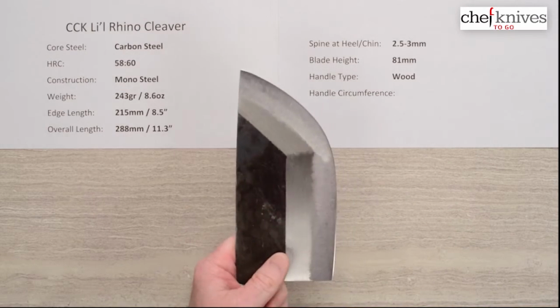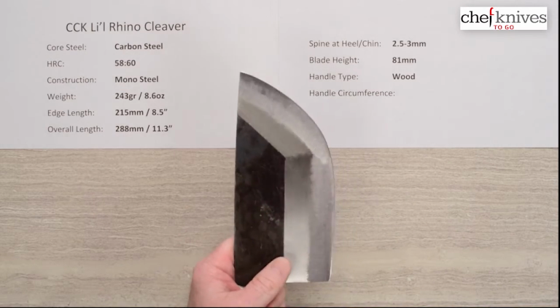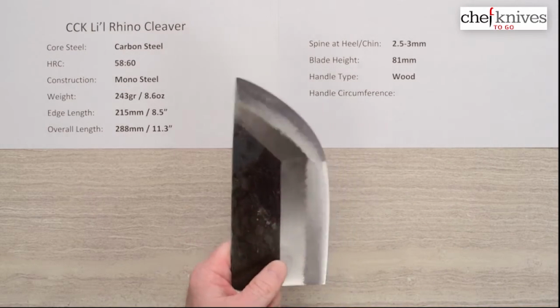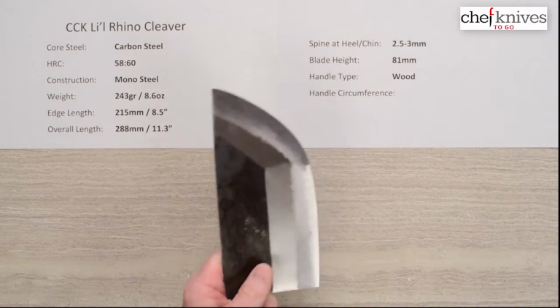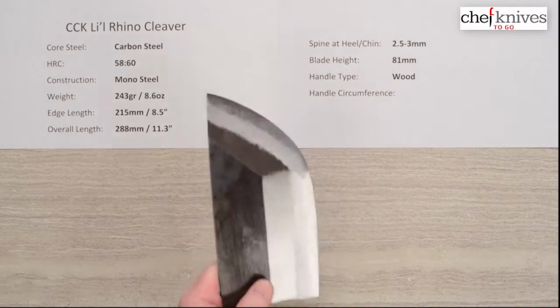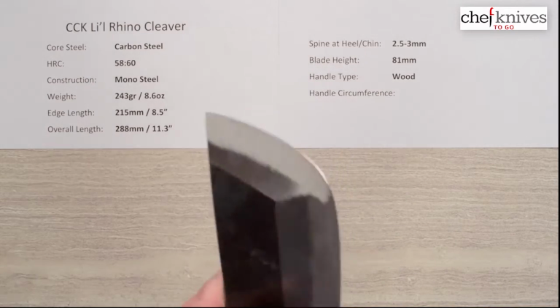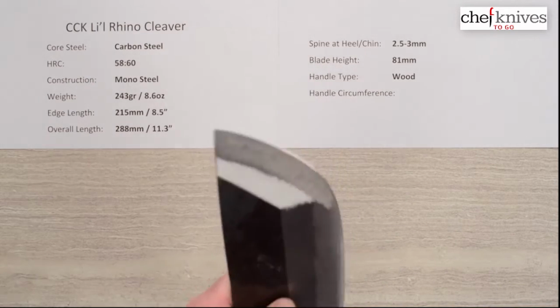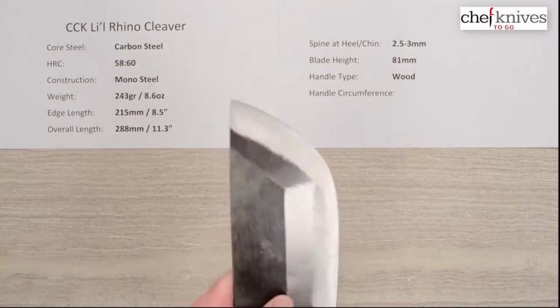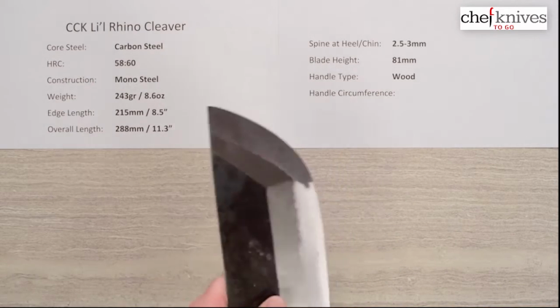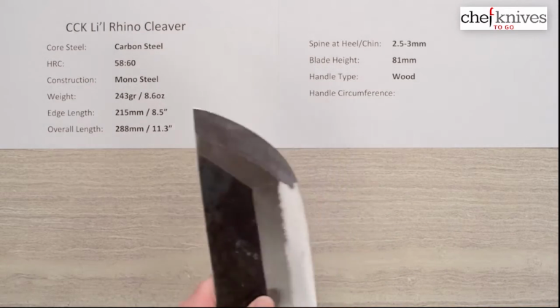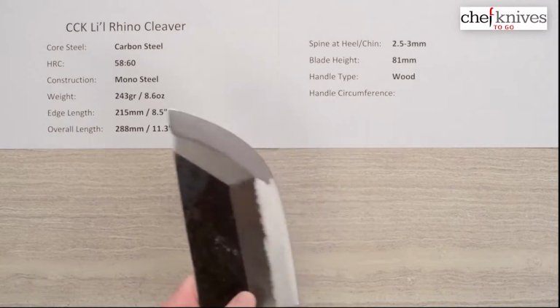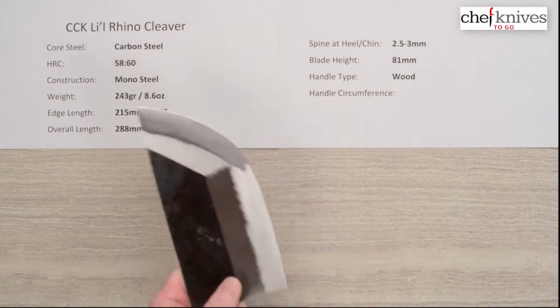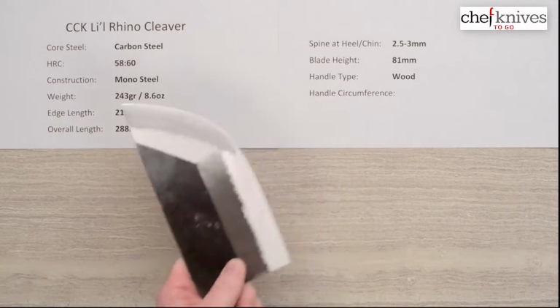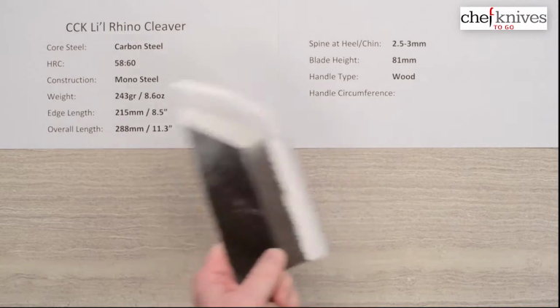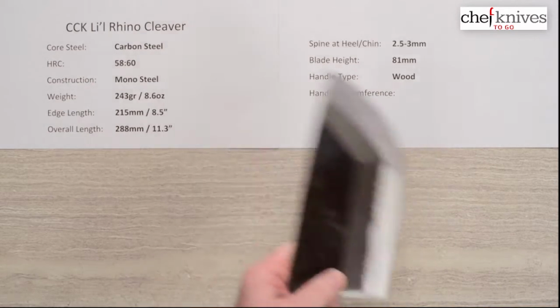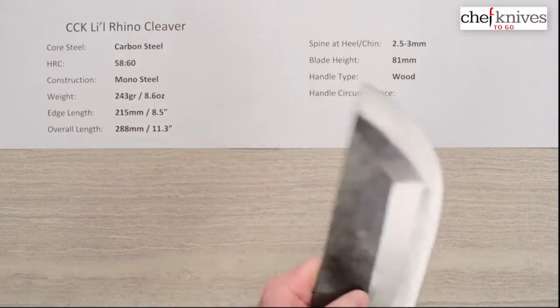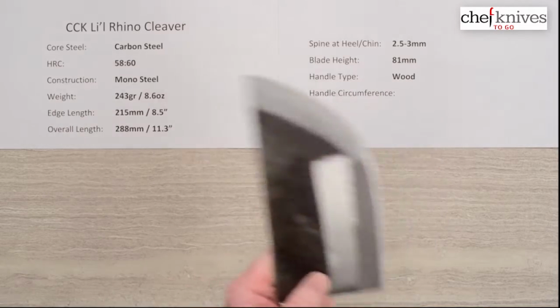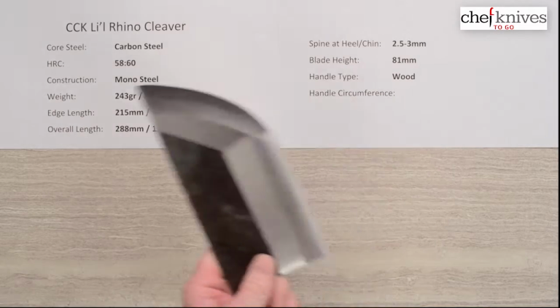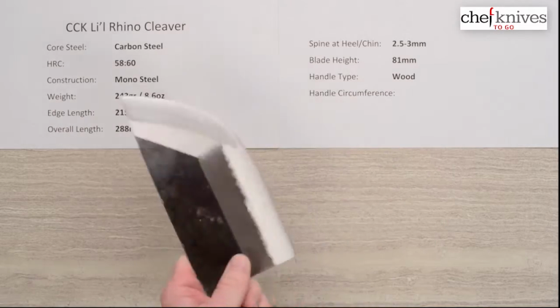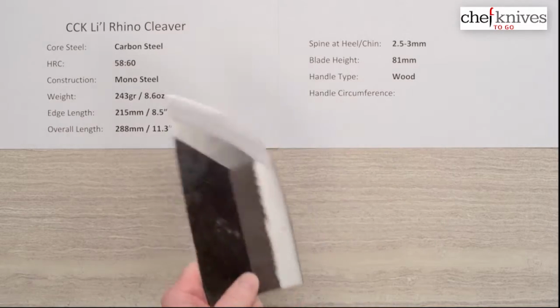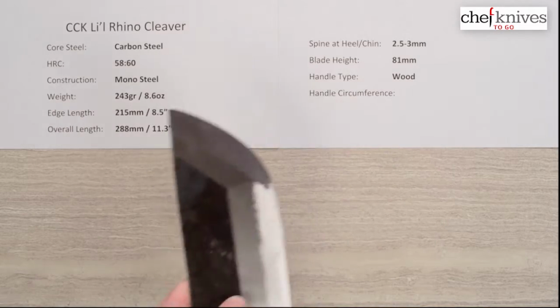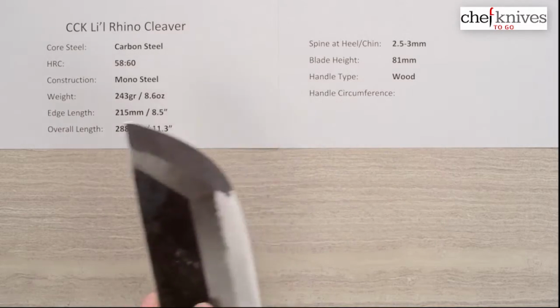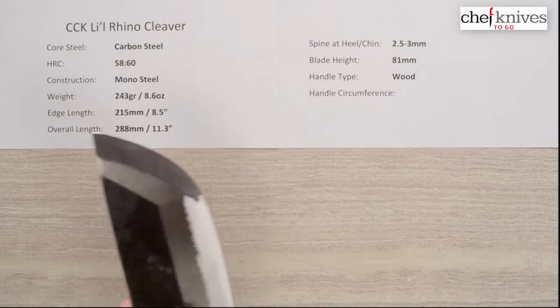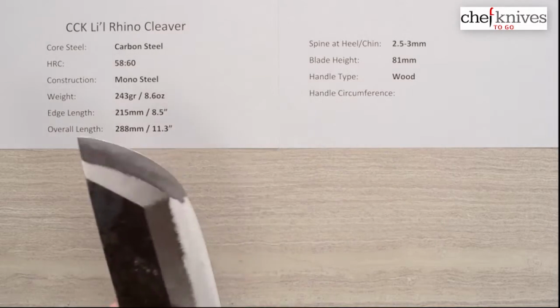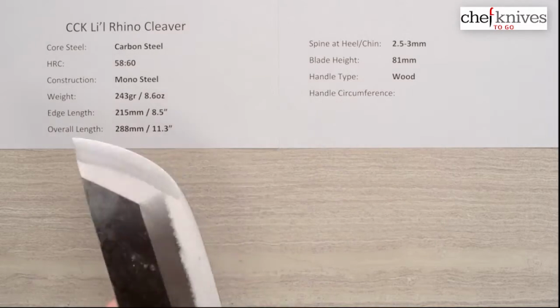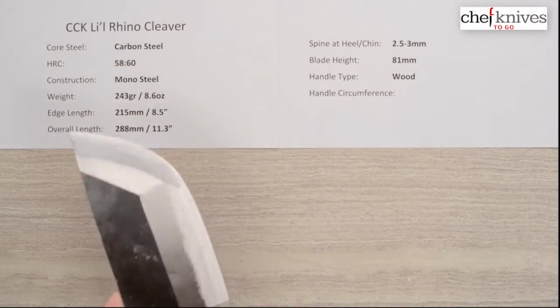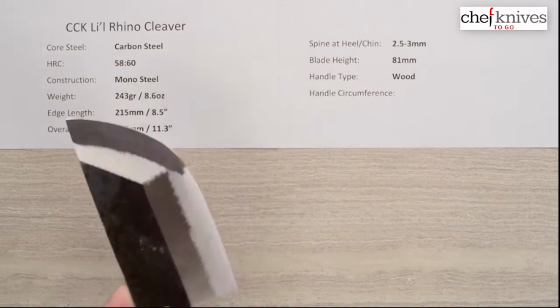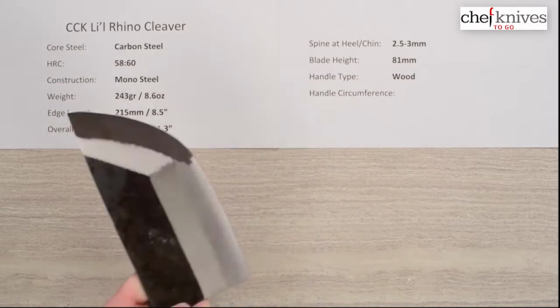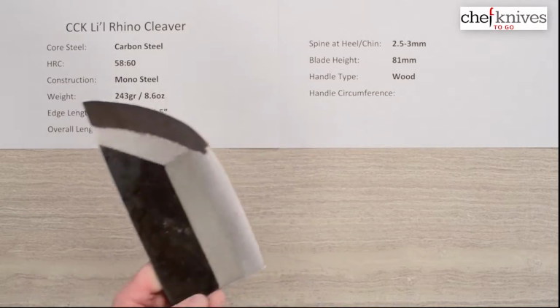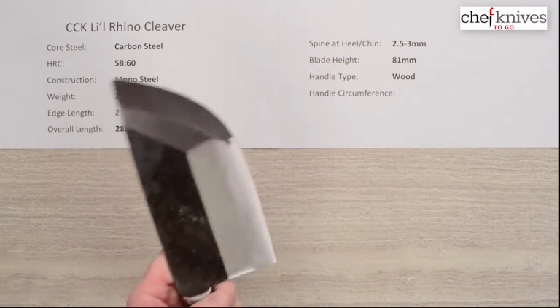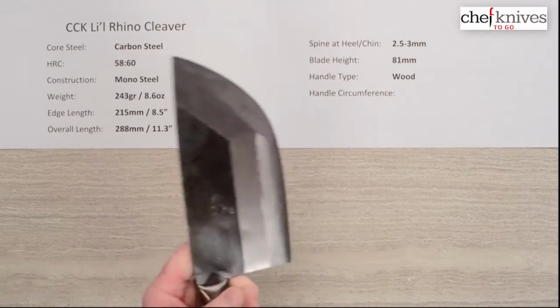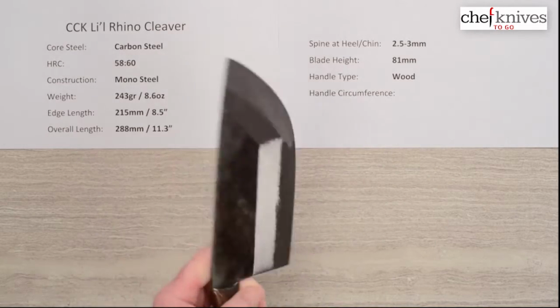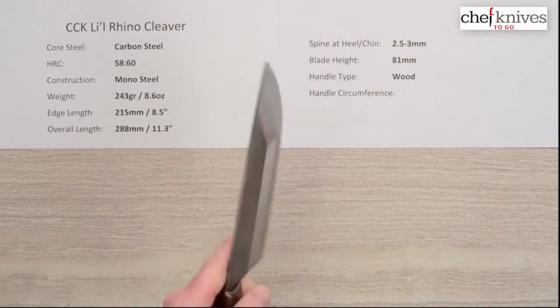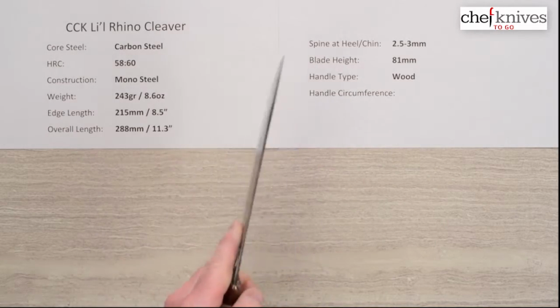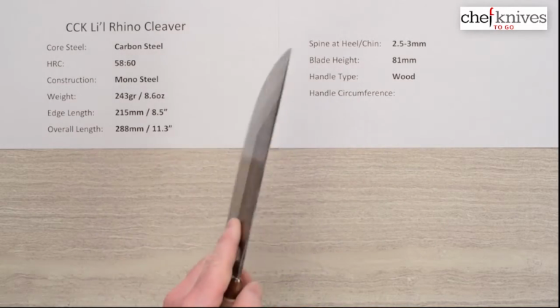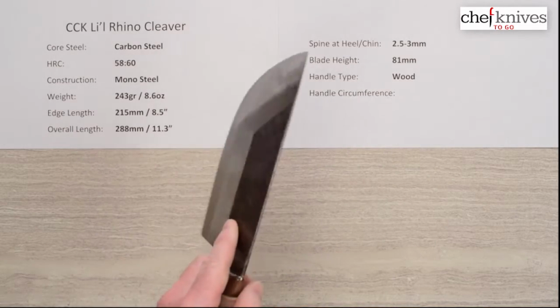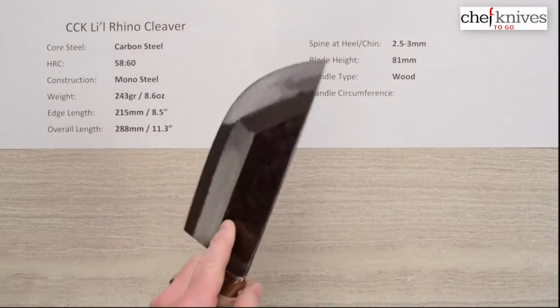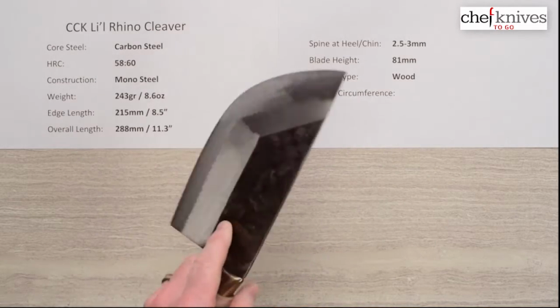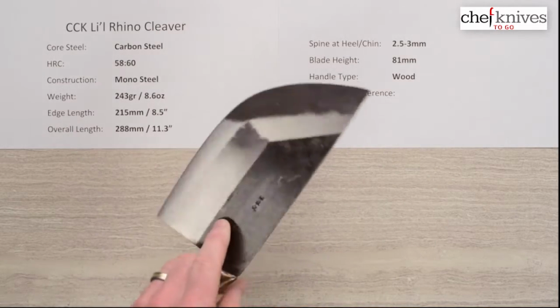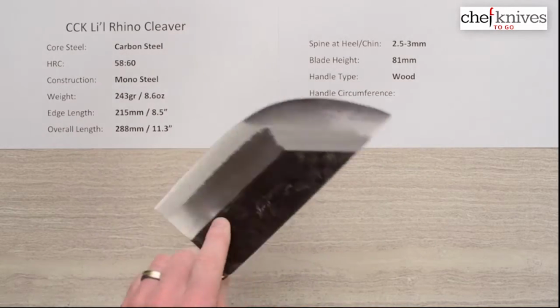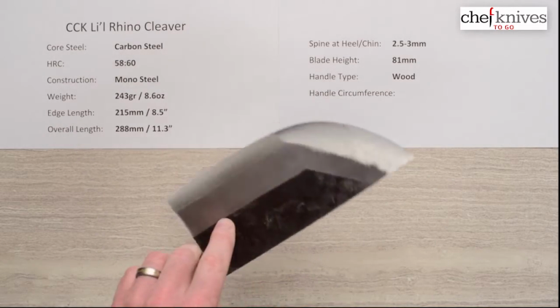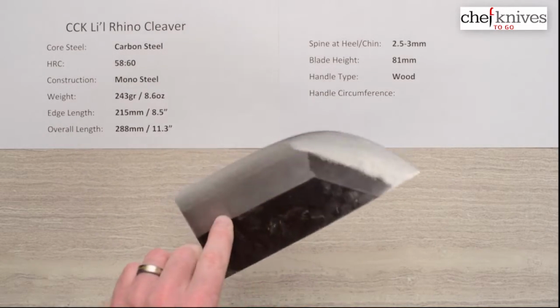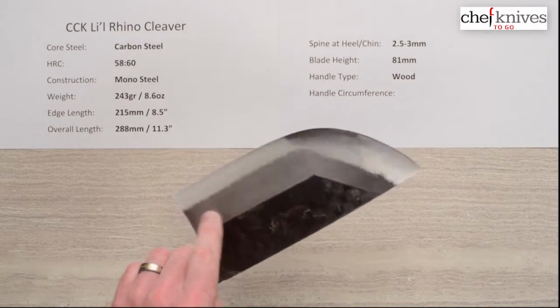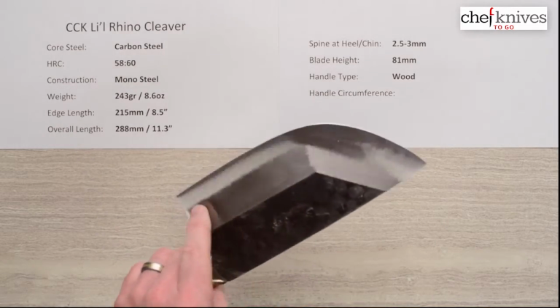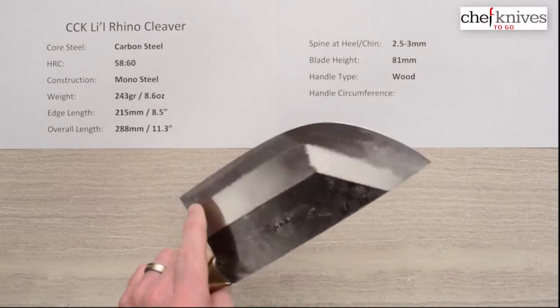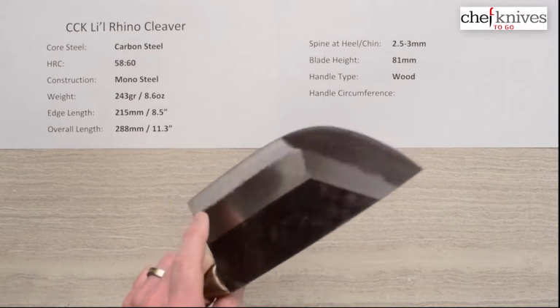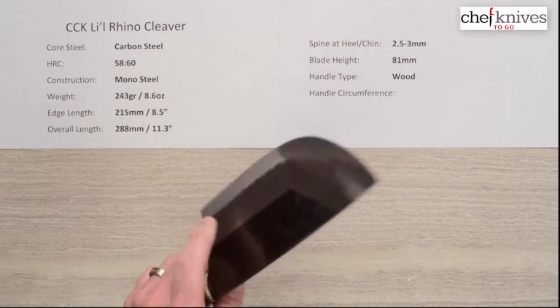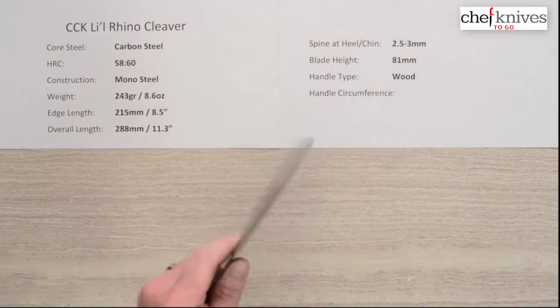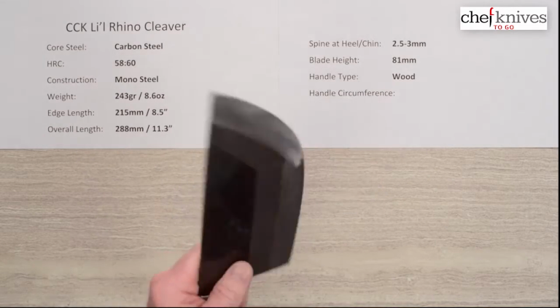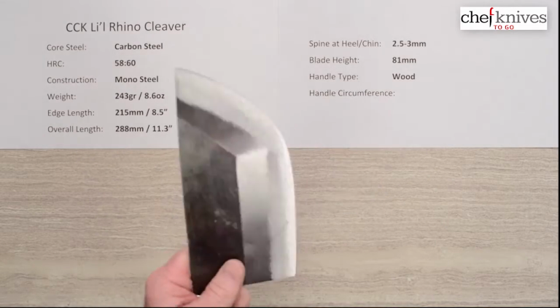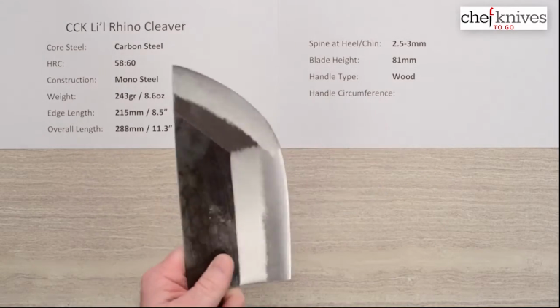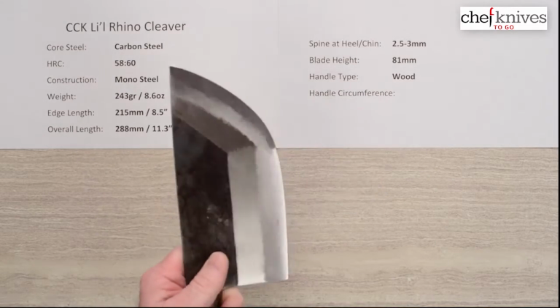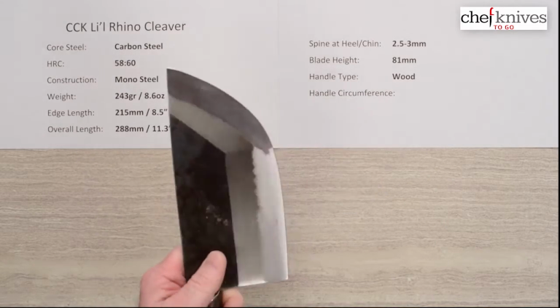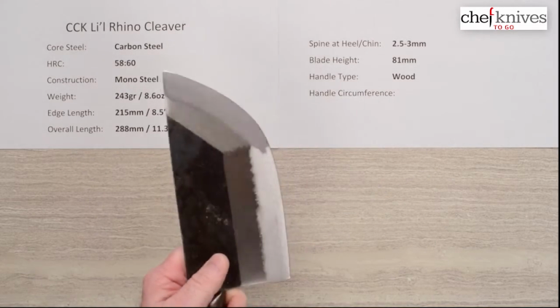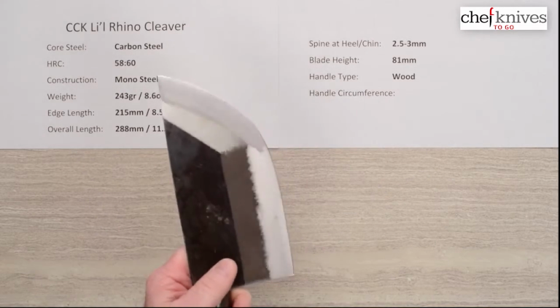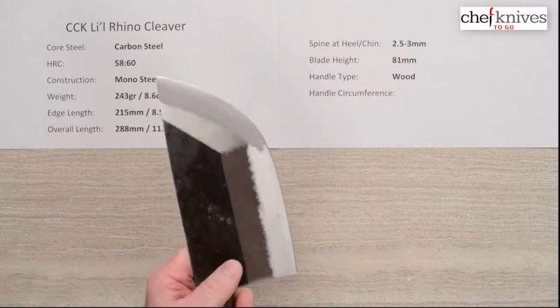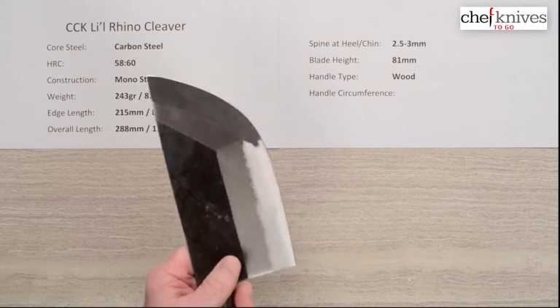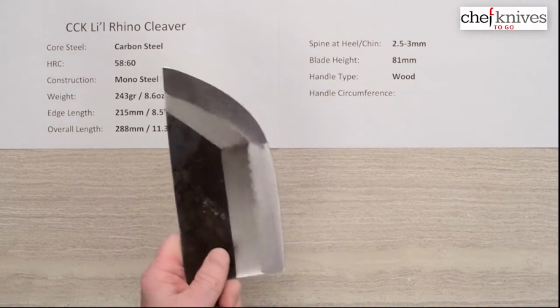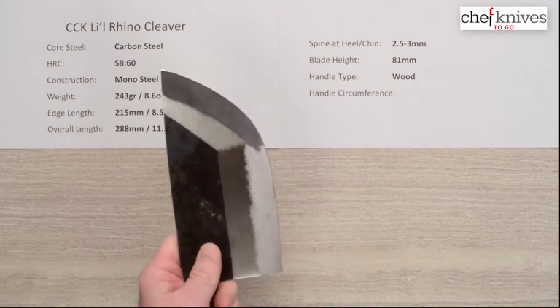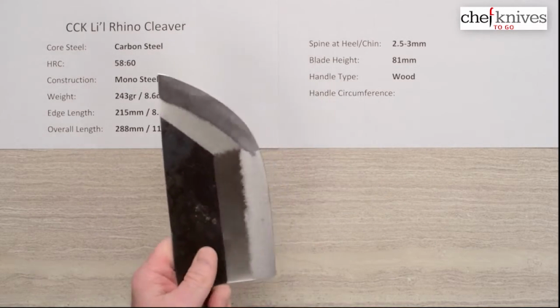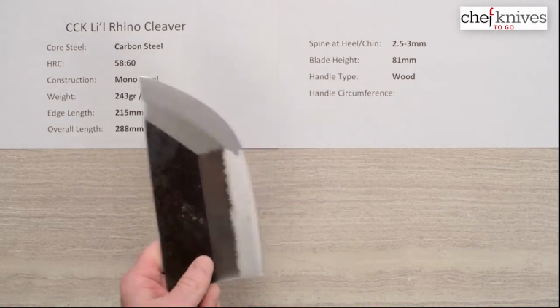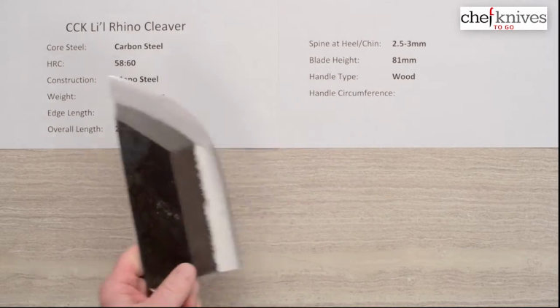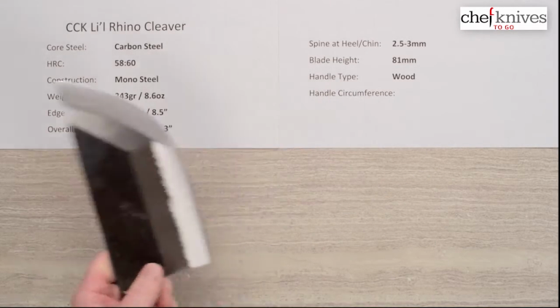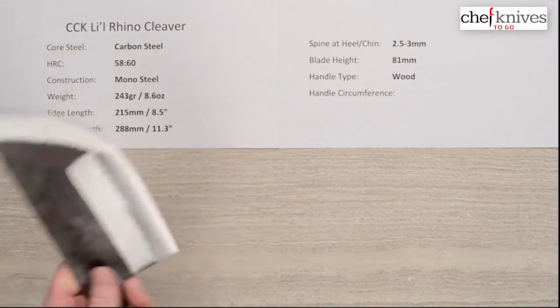These are going to vary a bit from knife to knife — they're not anything super fancy as far as fit and finish goes, but they're done well.